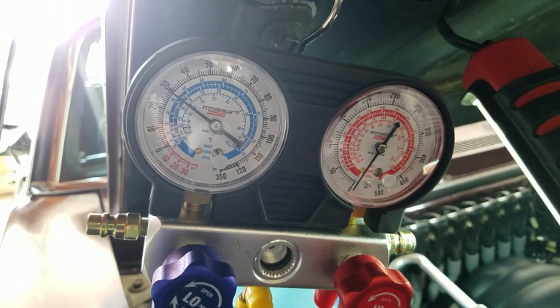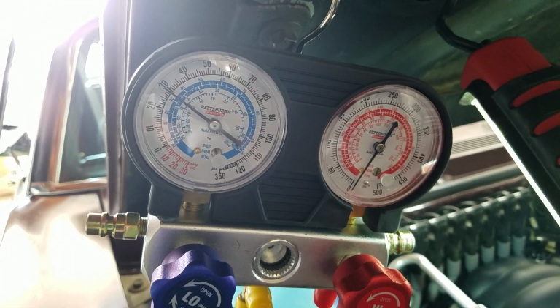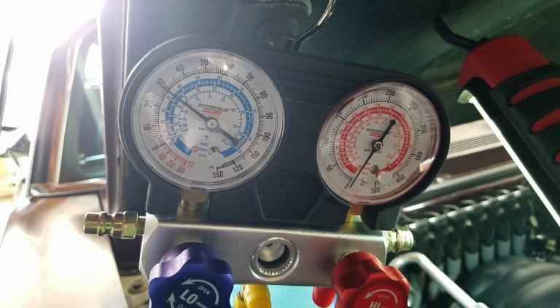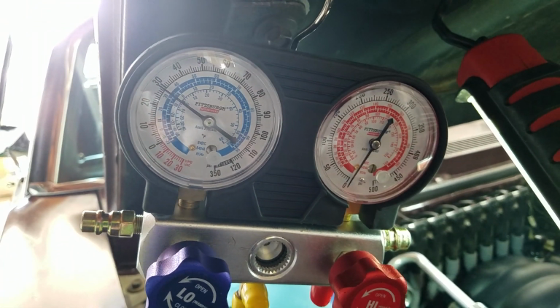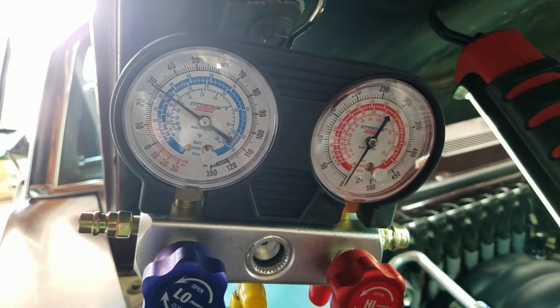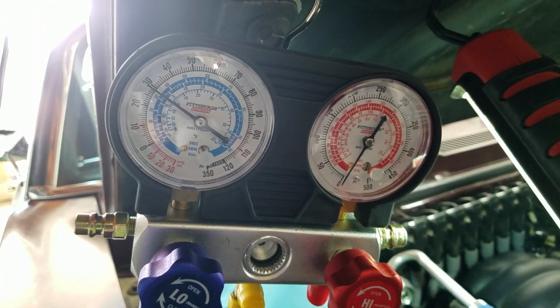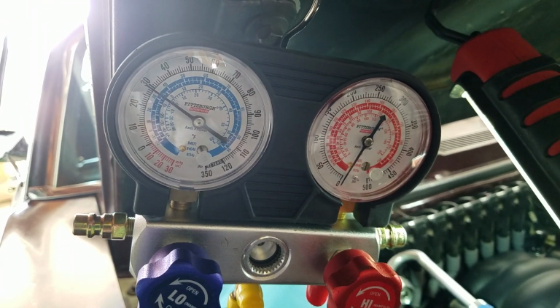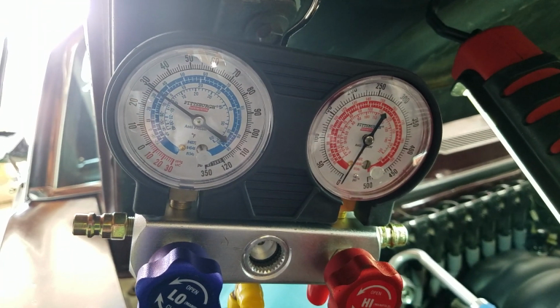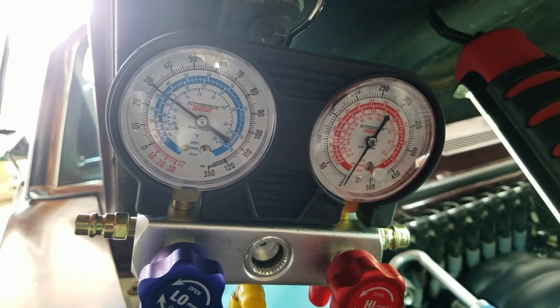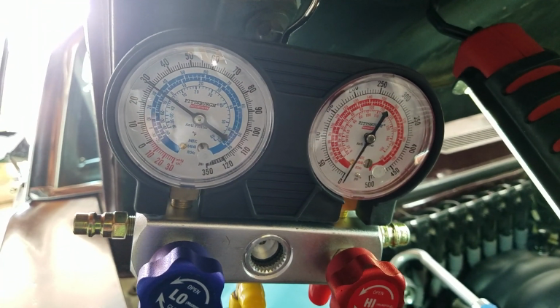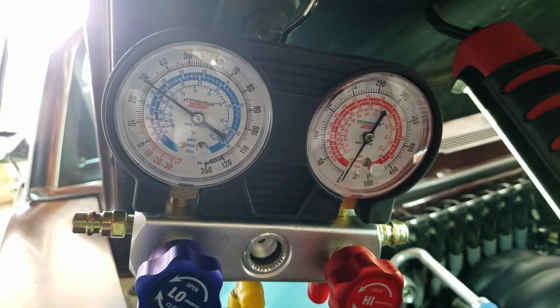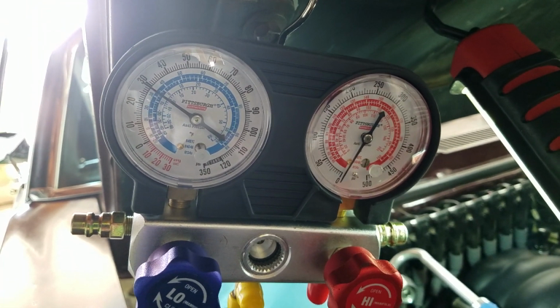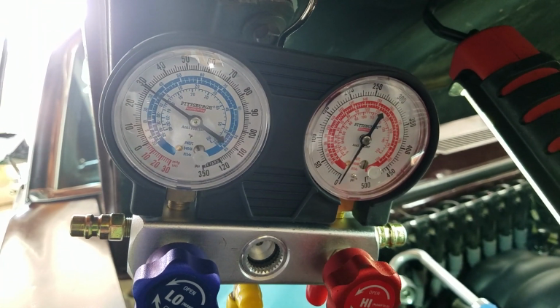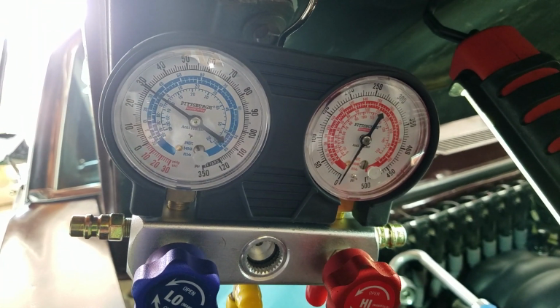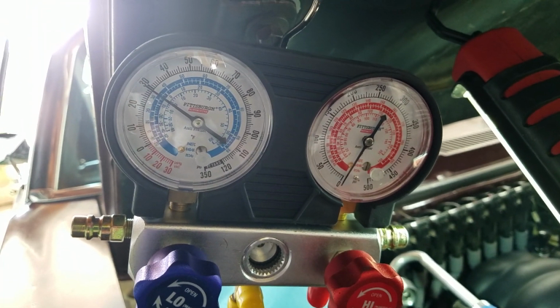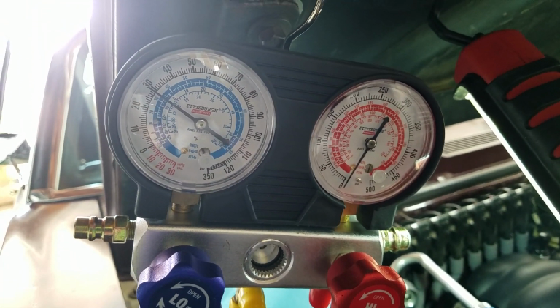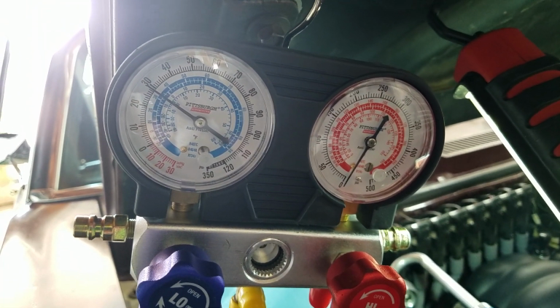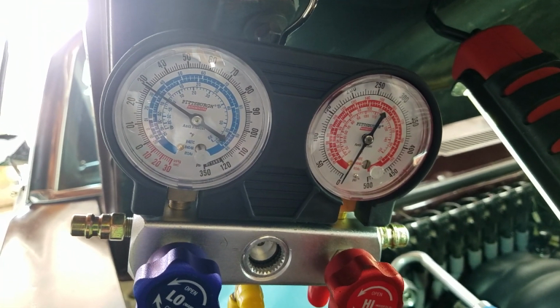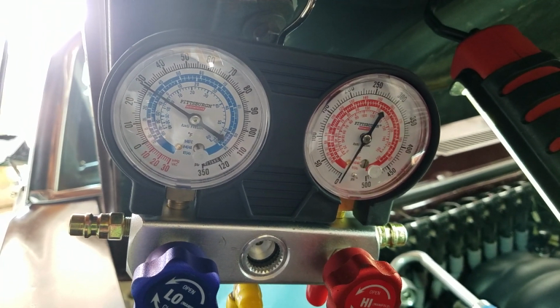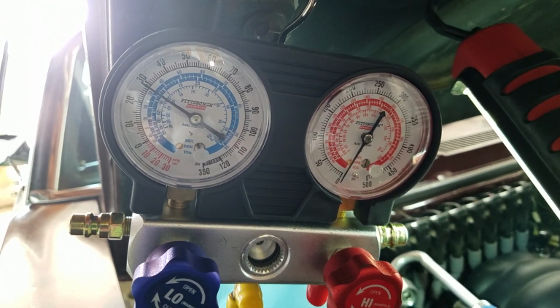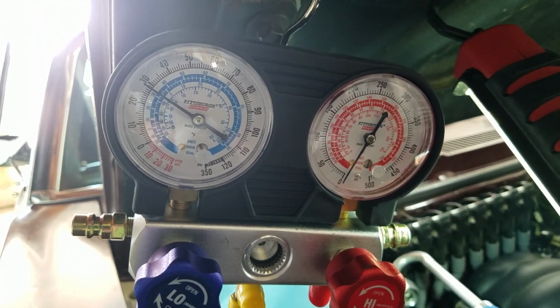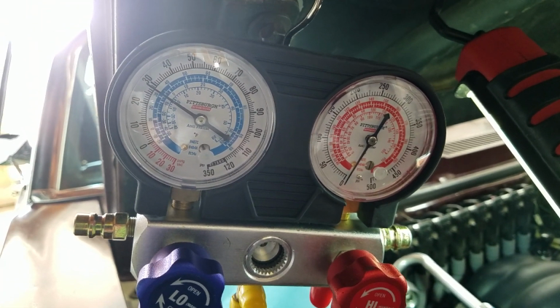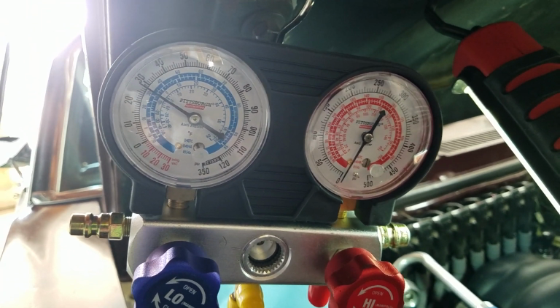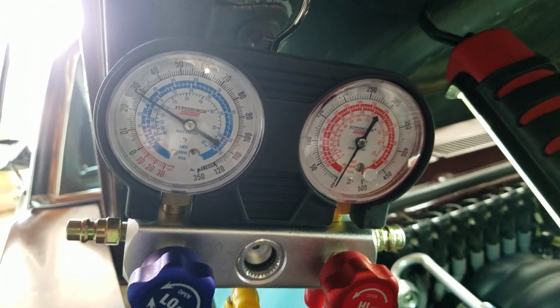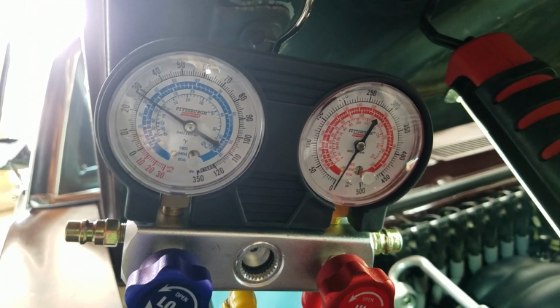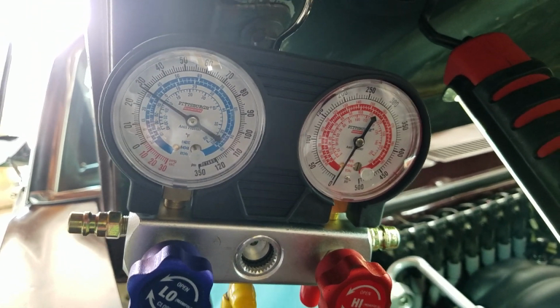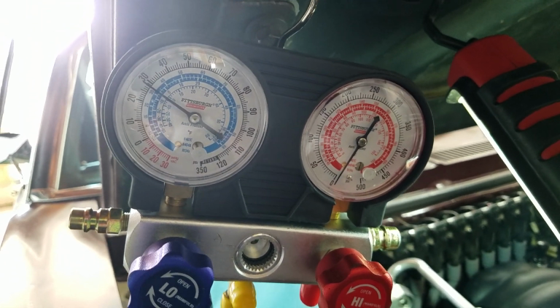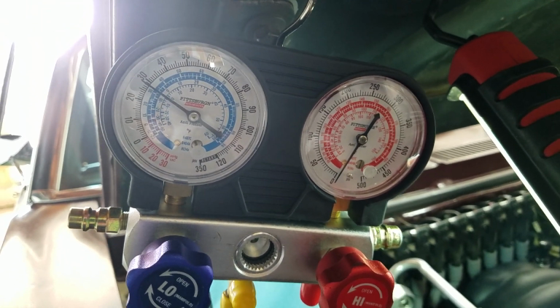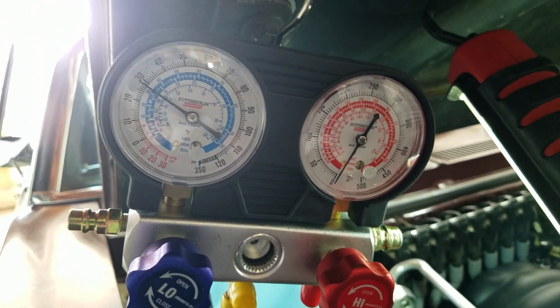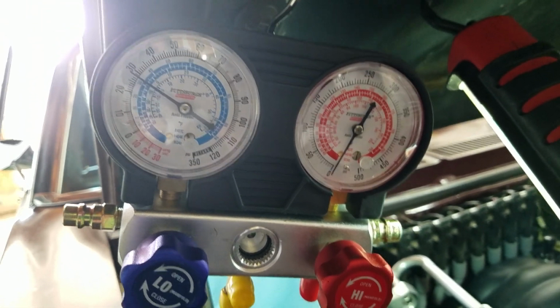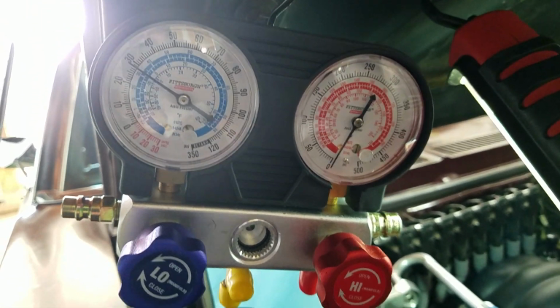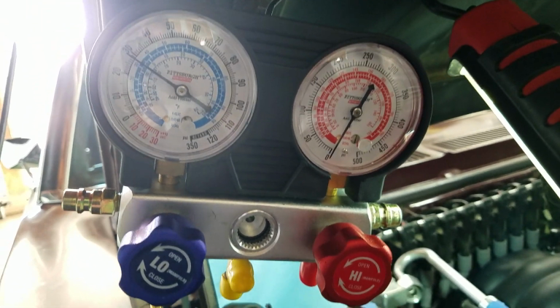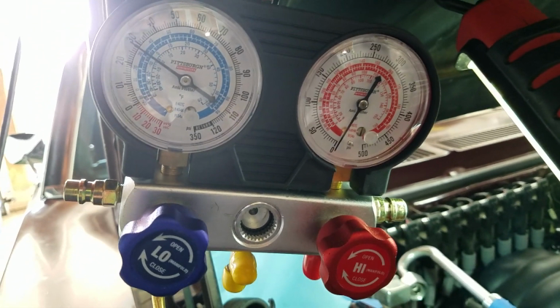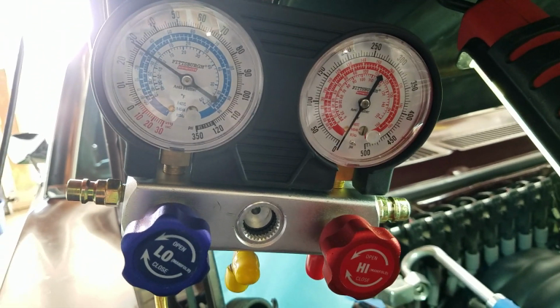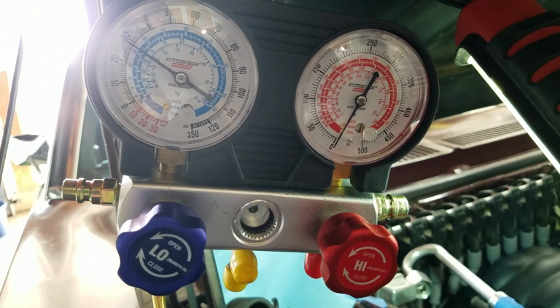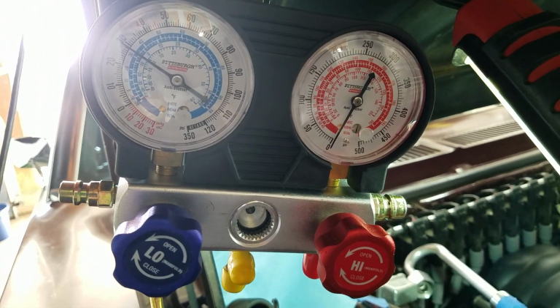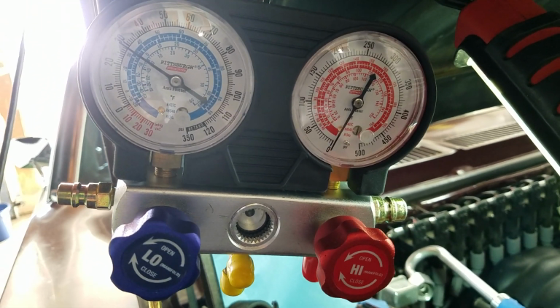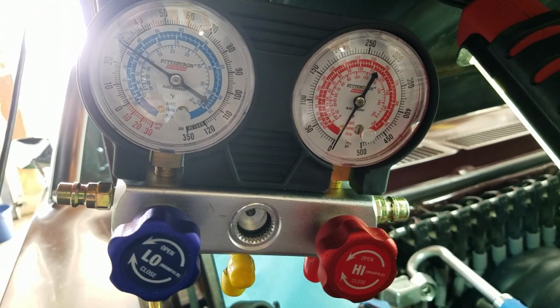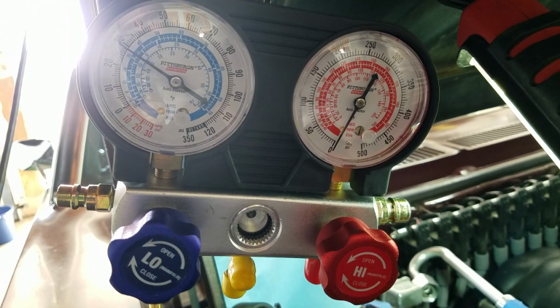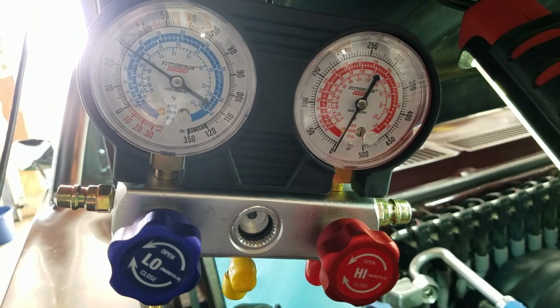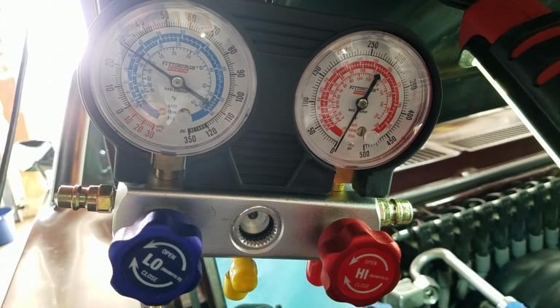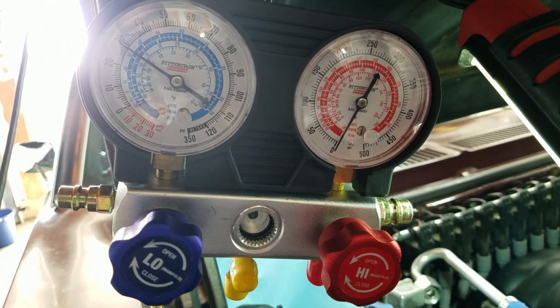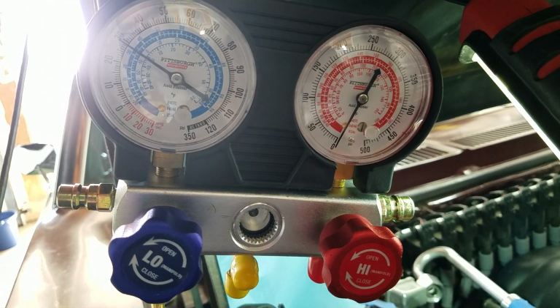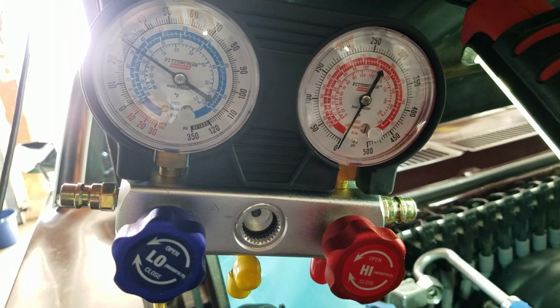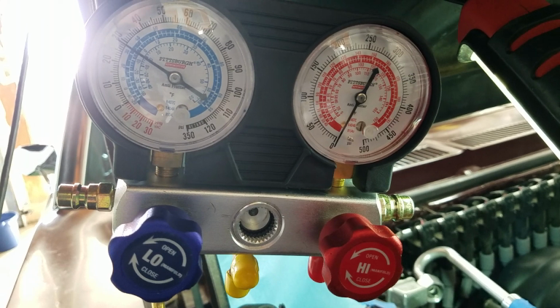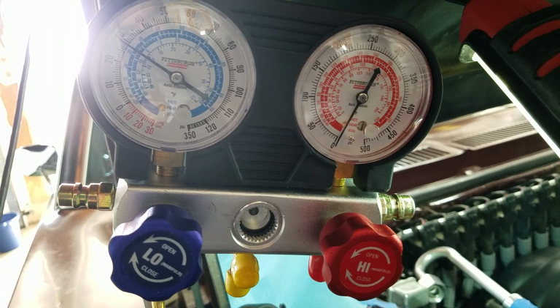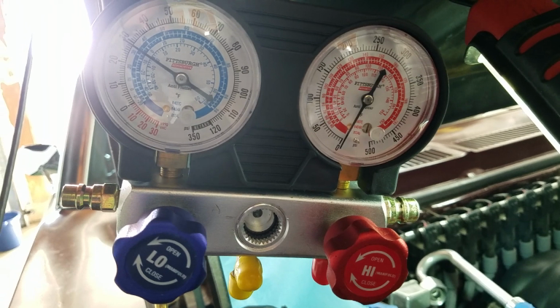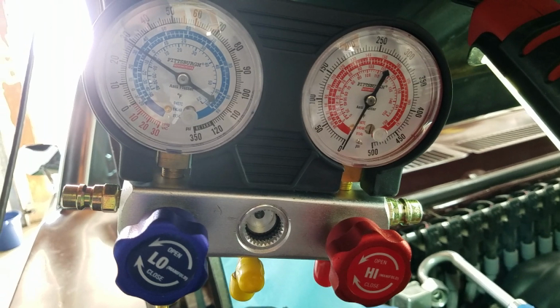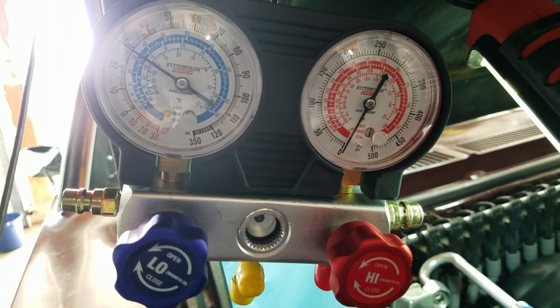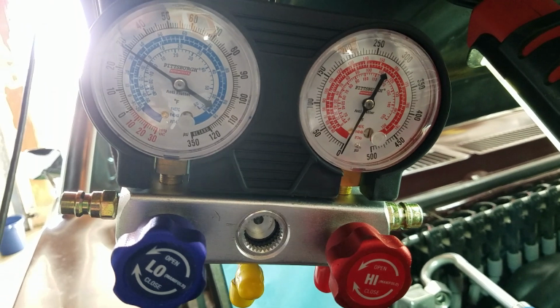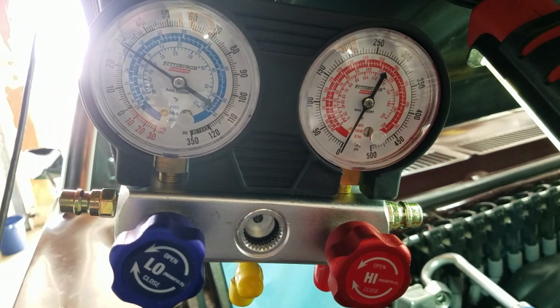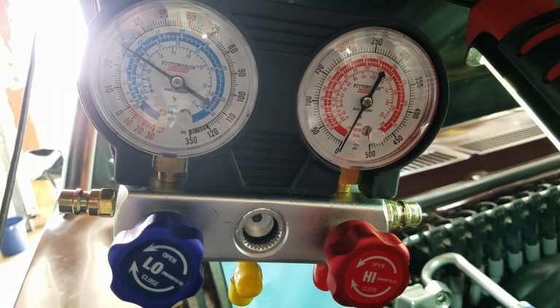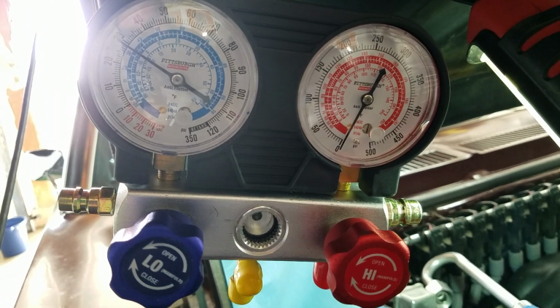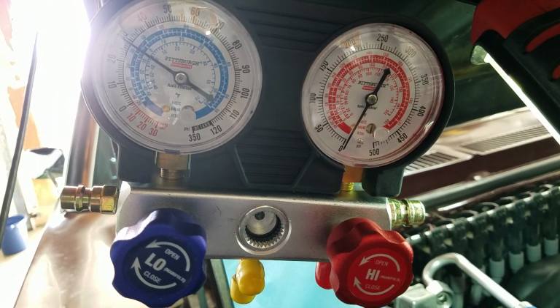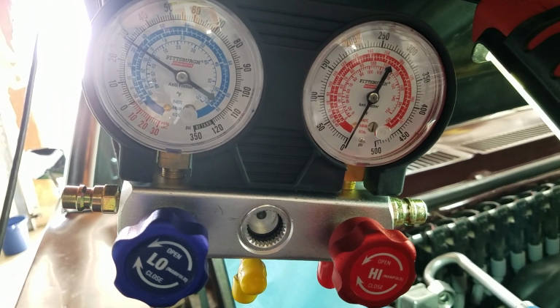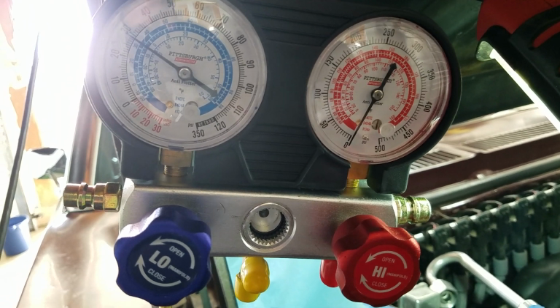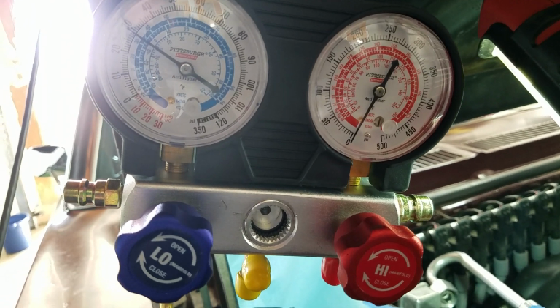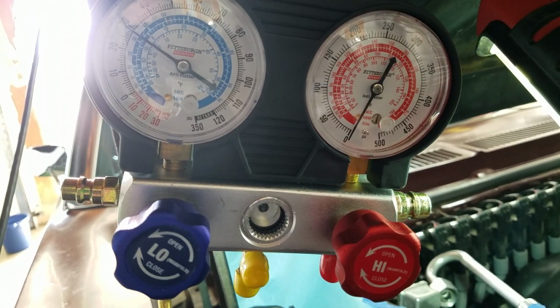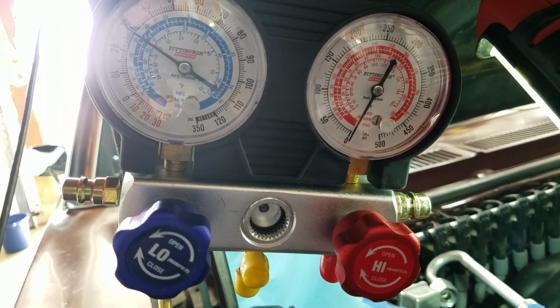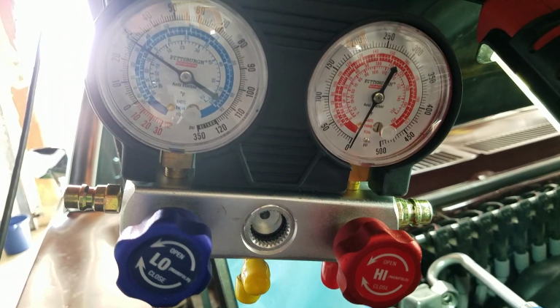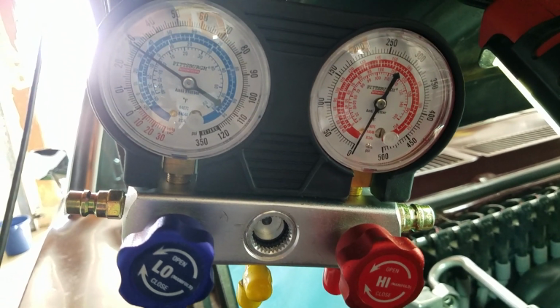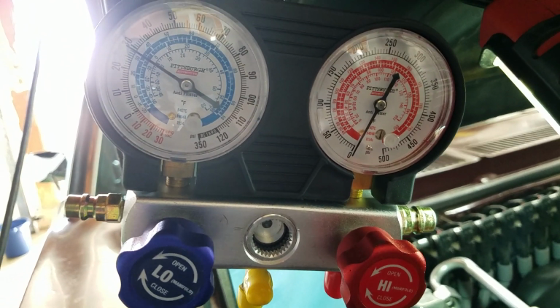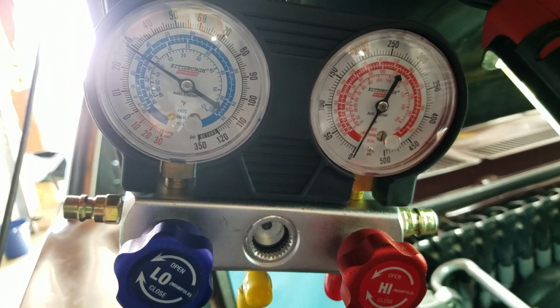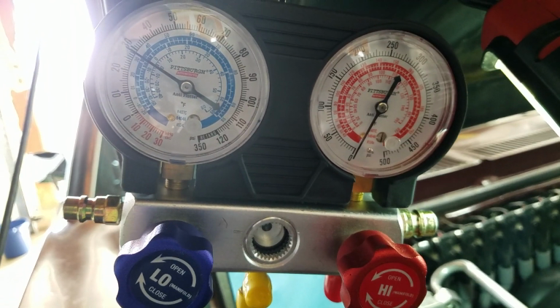Looks like we're getting darn near close to 30 psi — maybe 29. Pretty good.